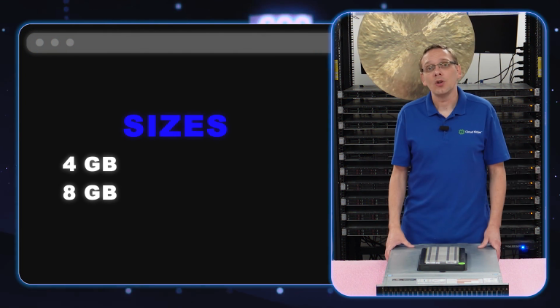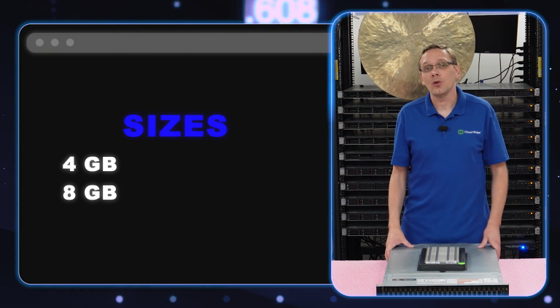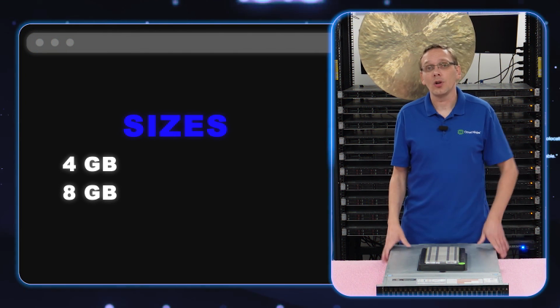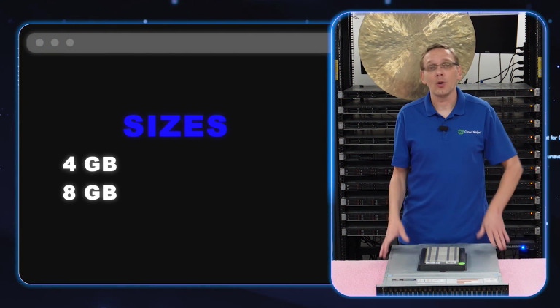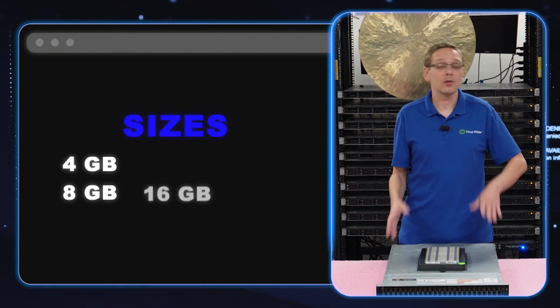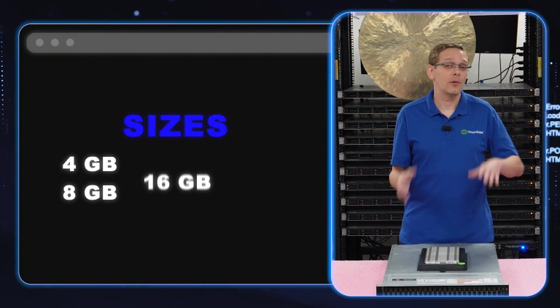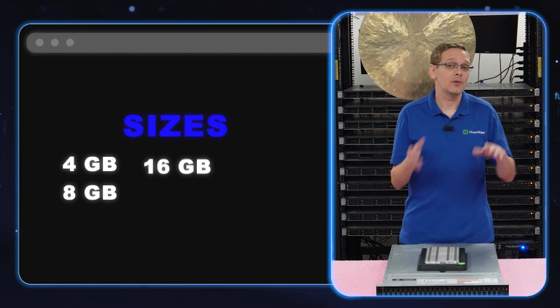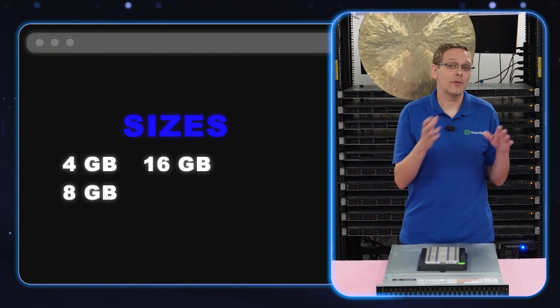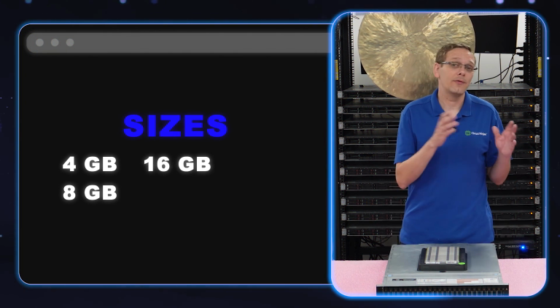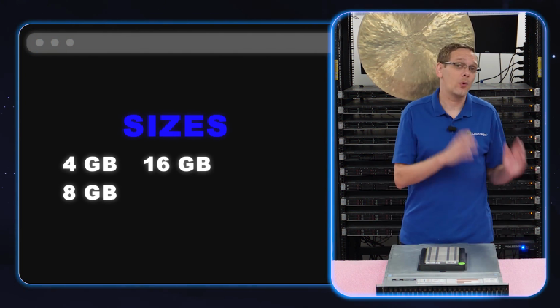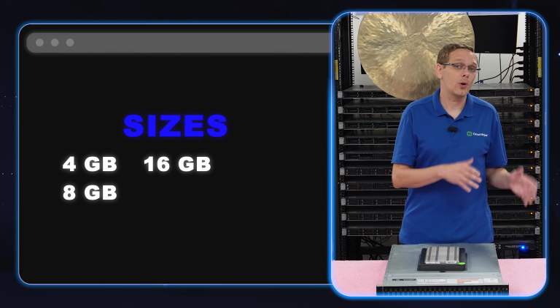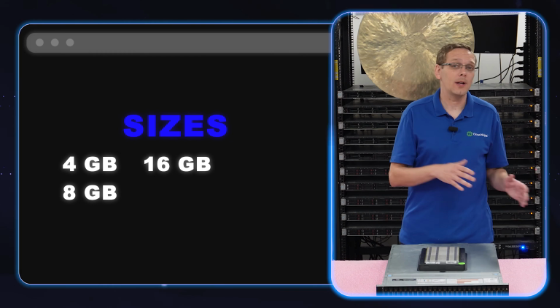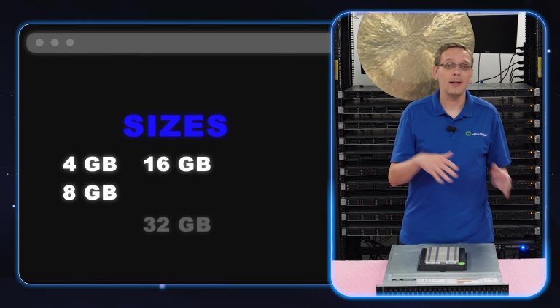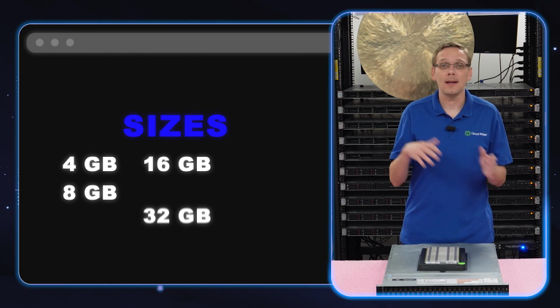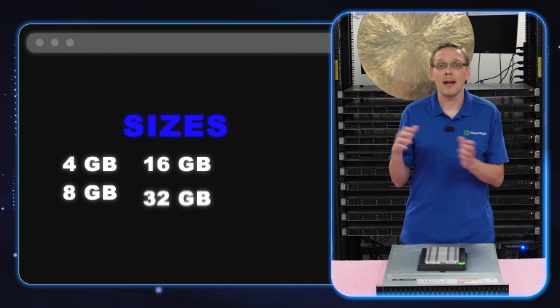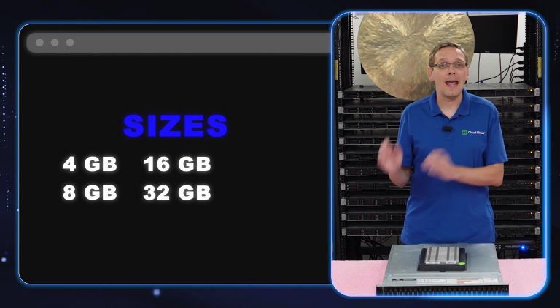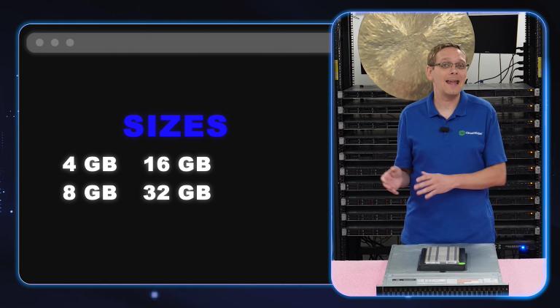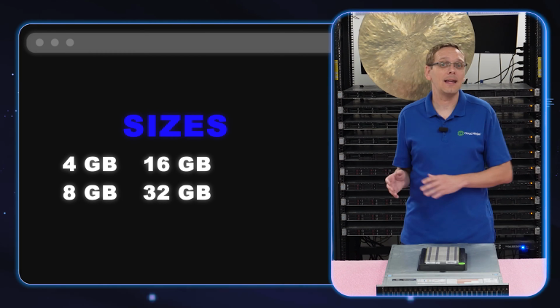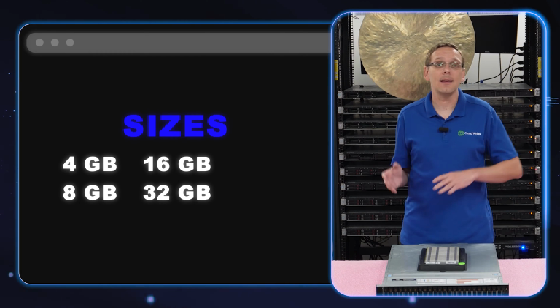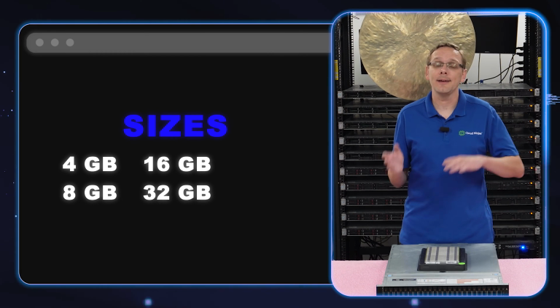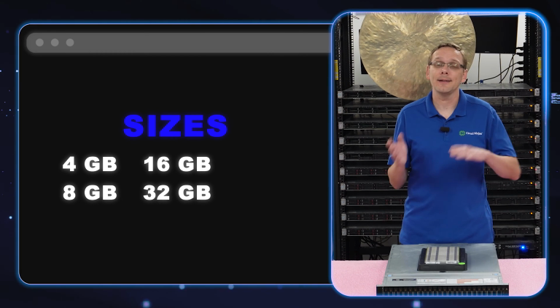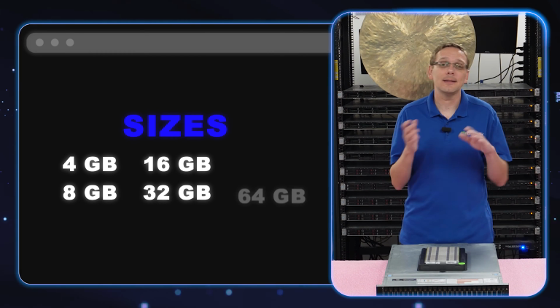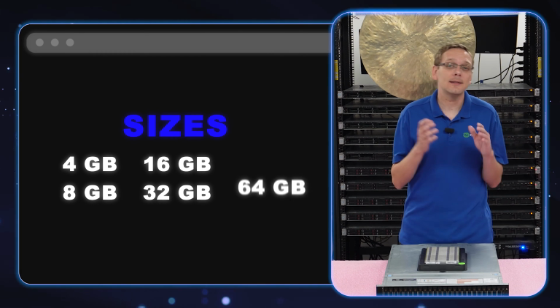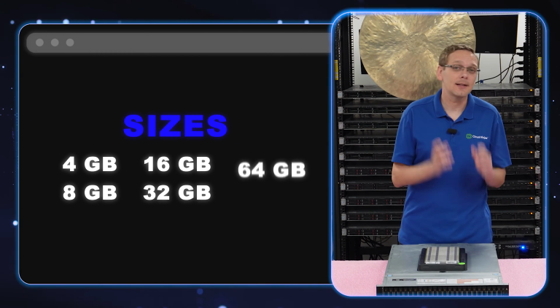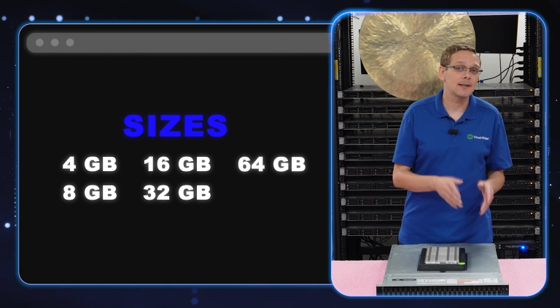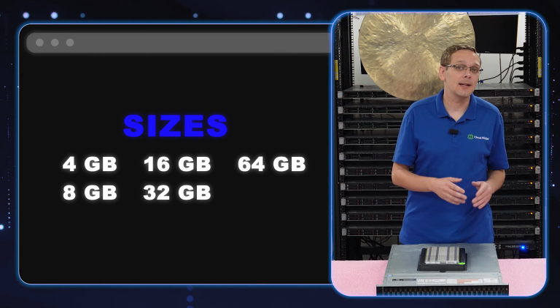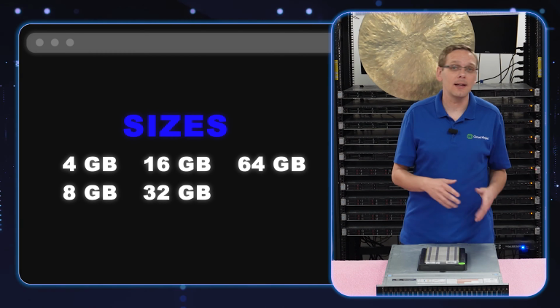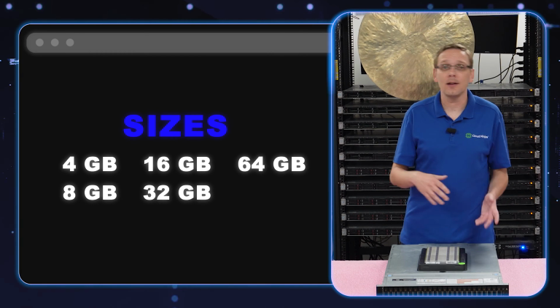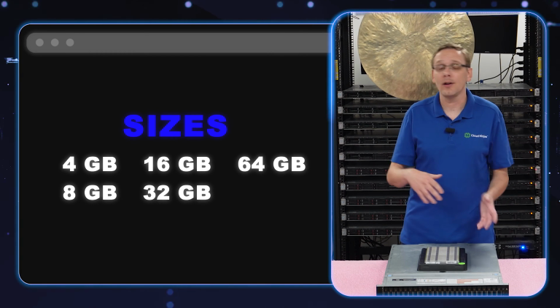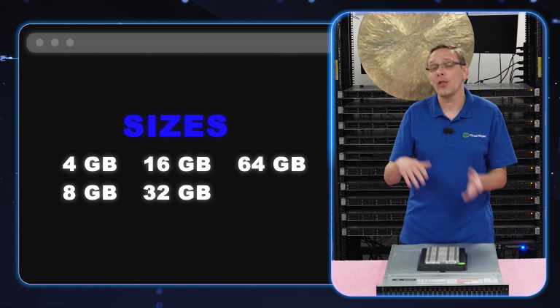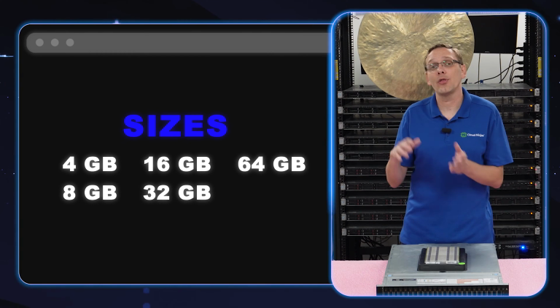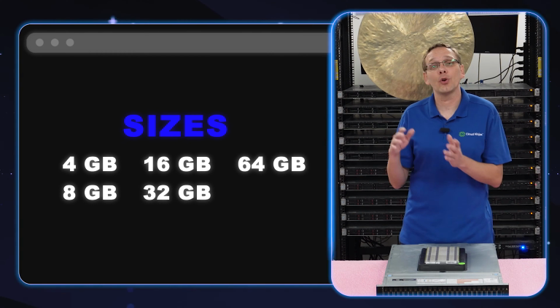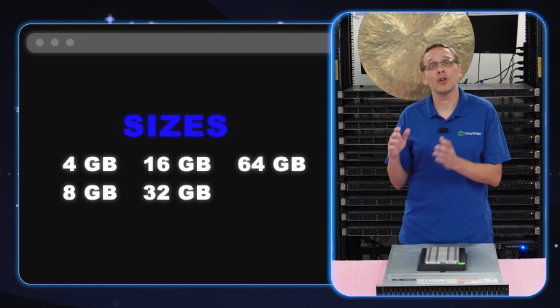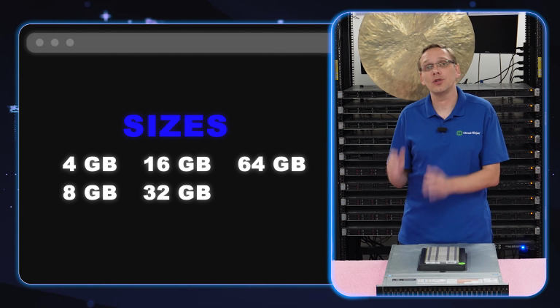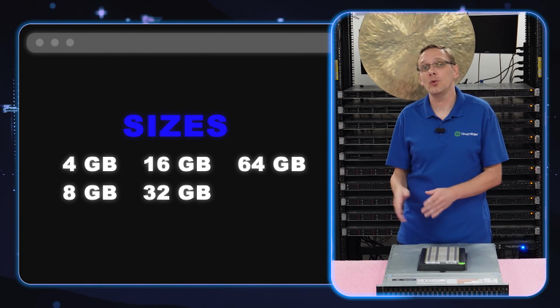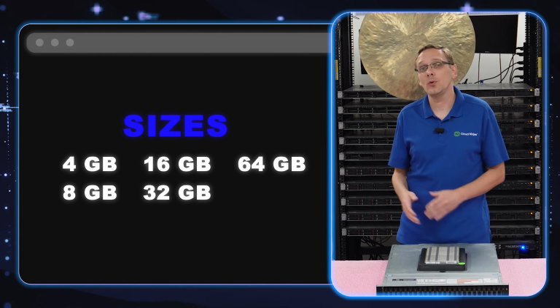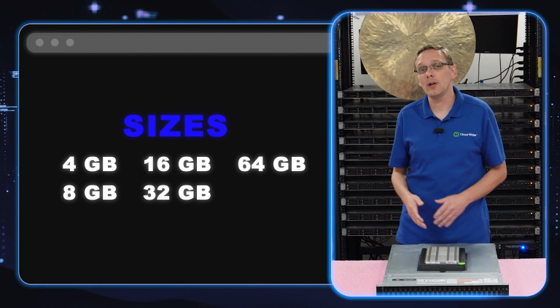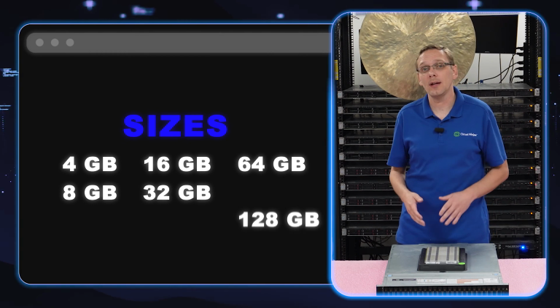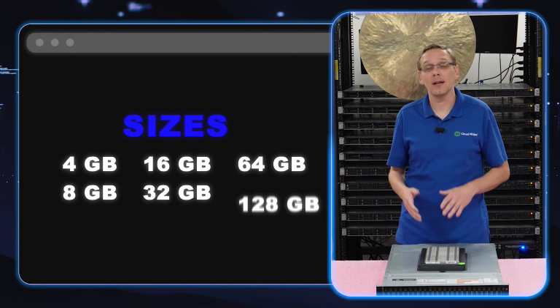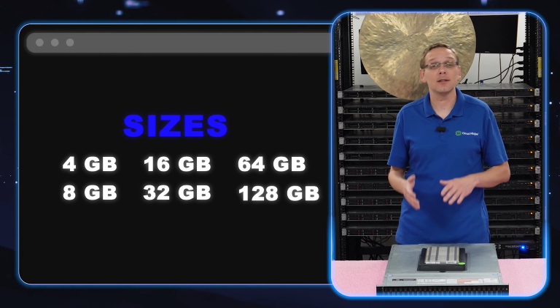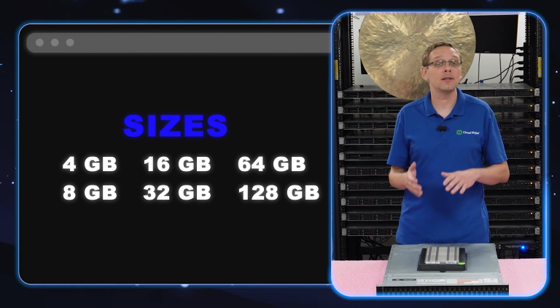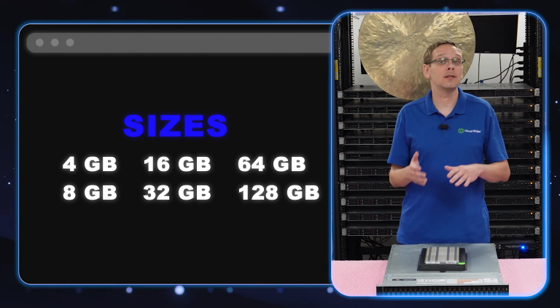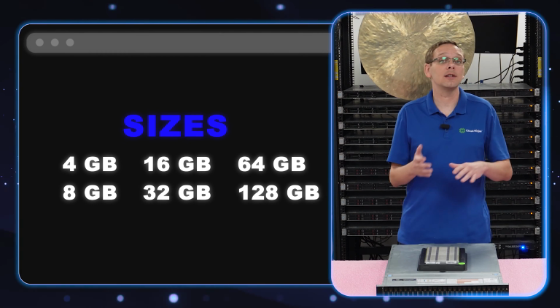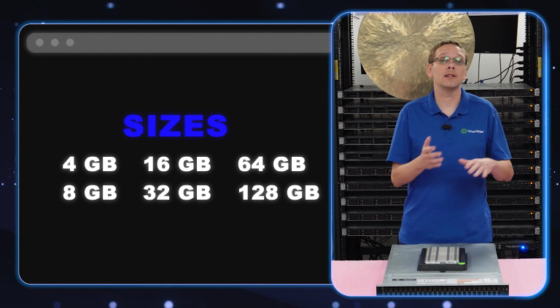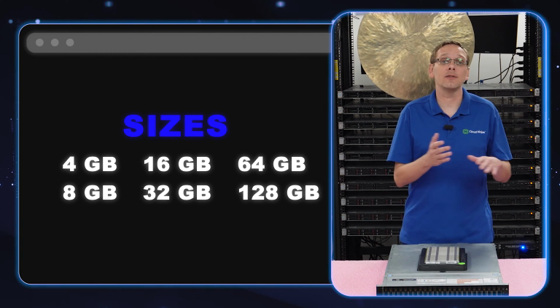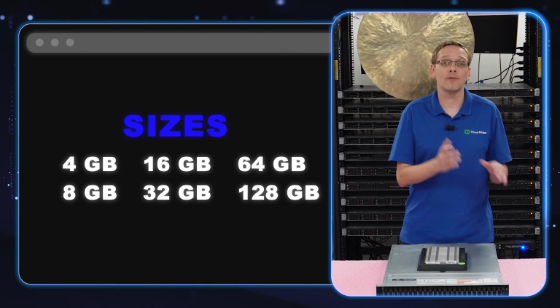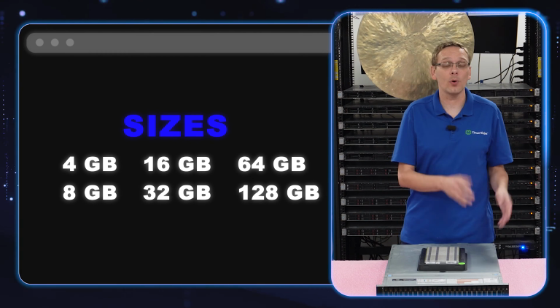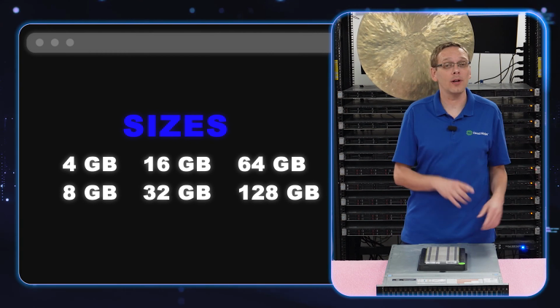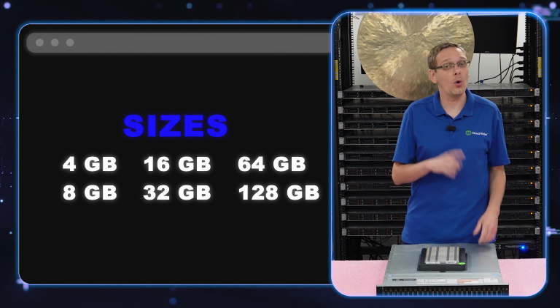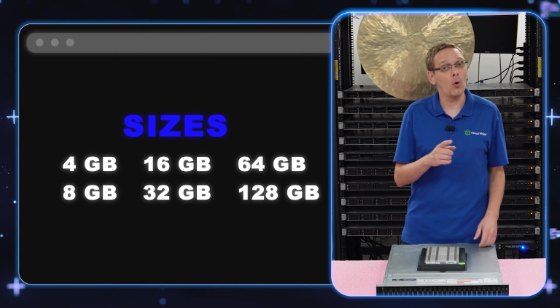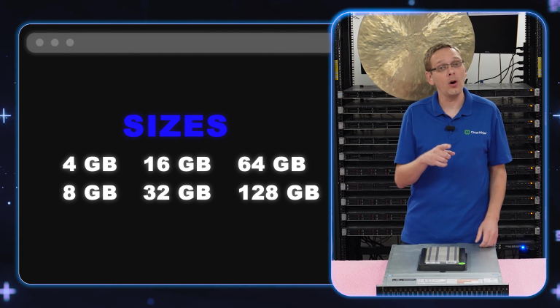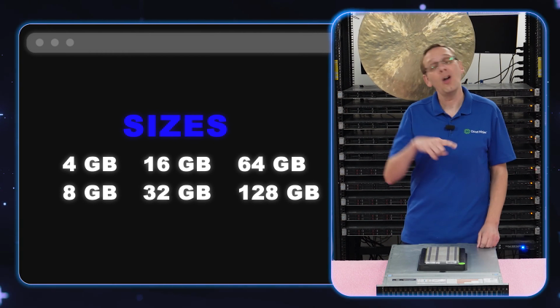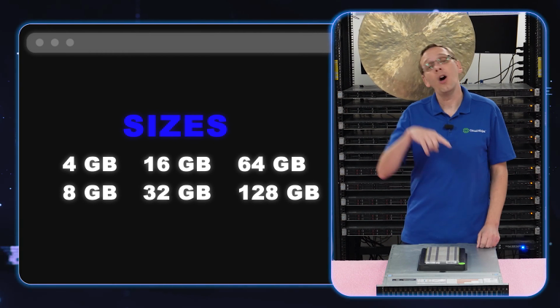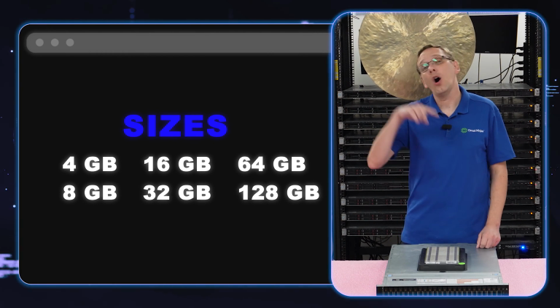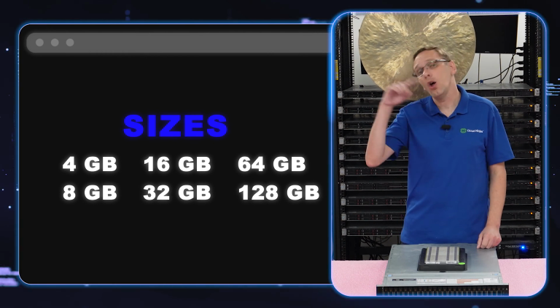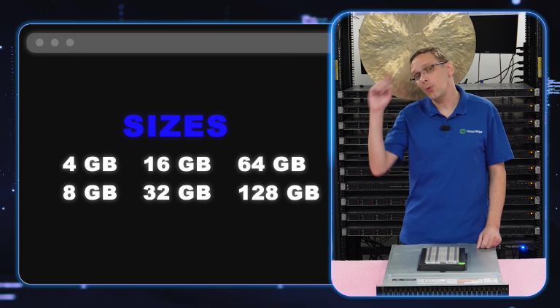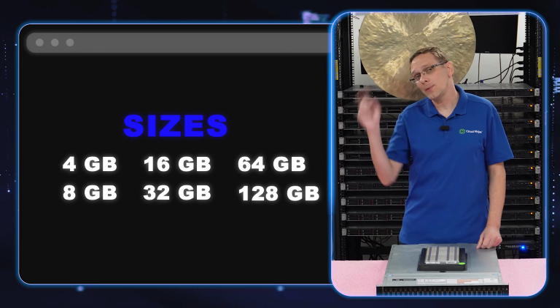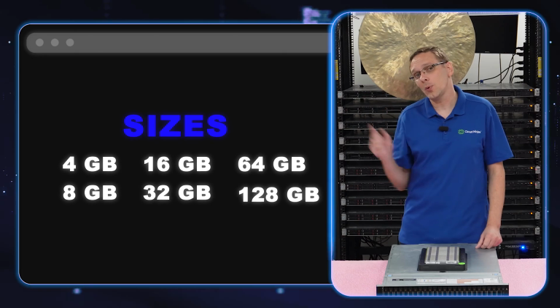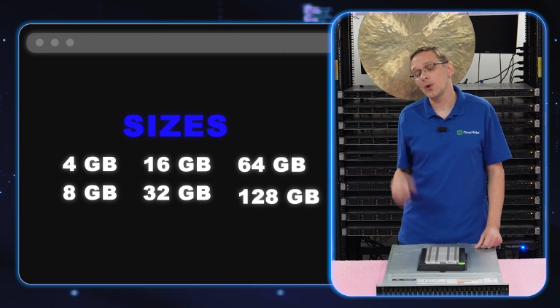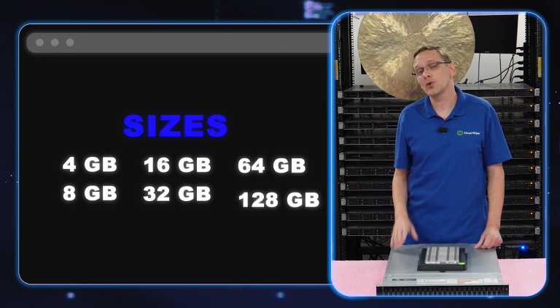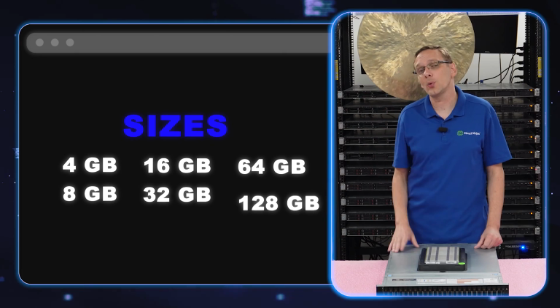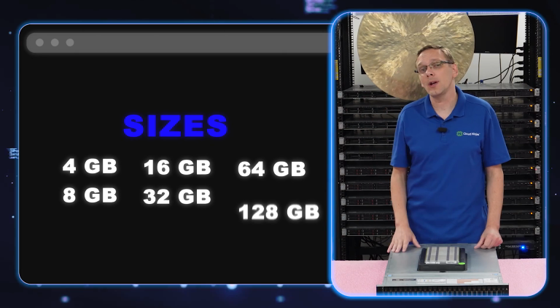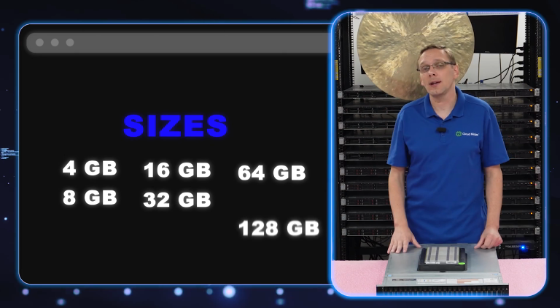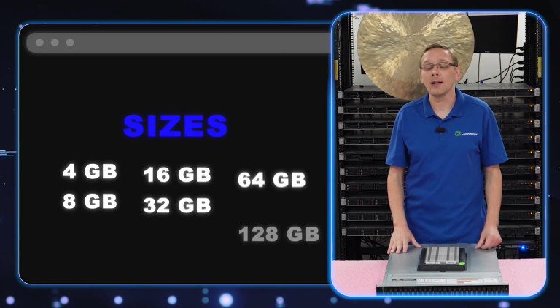Now let's talk about the different sizes you can use. You can go as low as 4 gig, 8 gig, 16 gig, 32 gig, 64 gig, or all the way up to 128 gig.